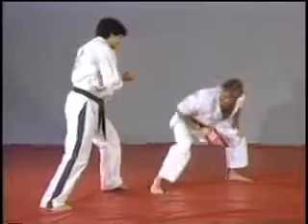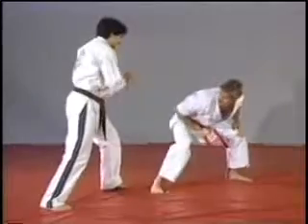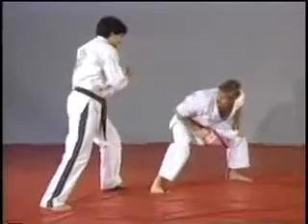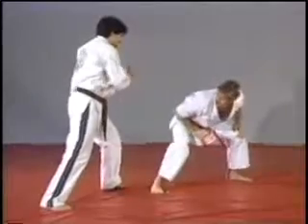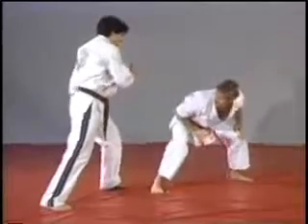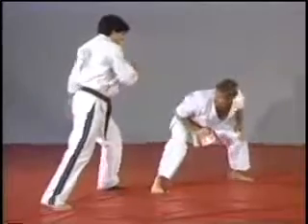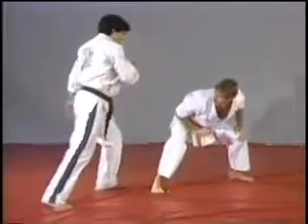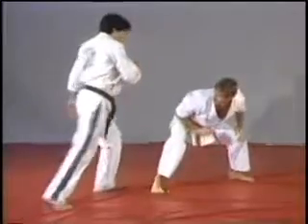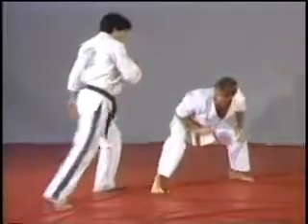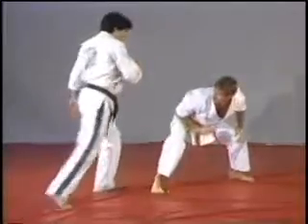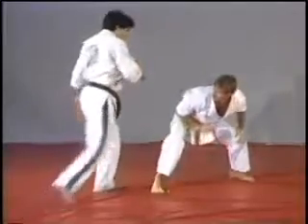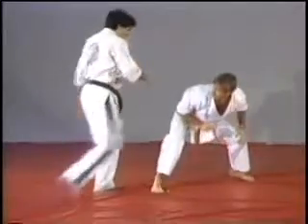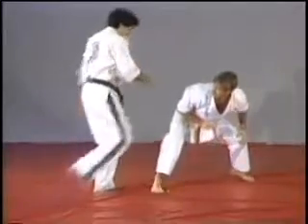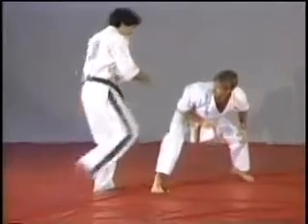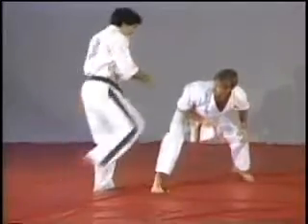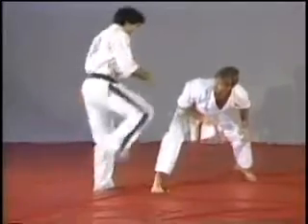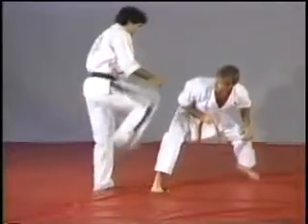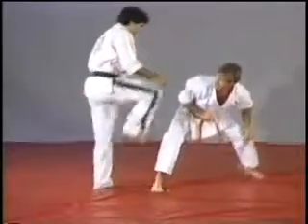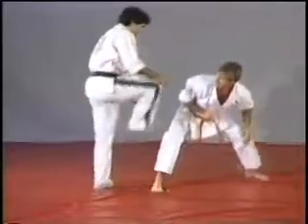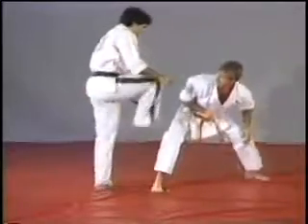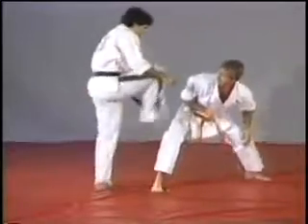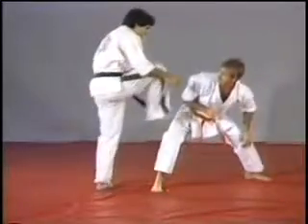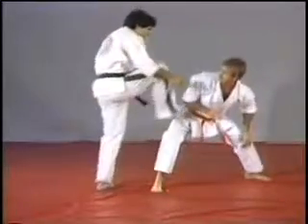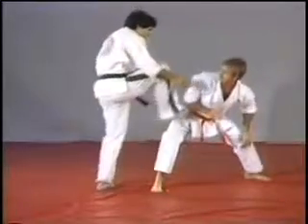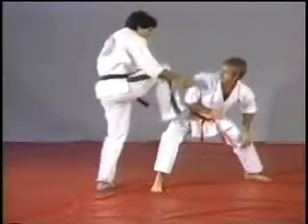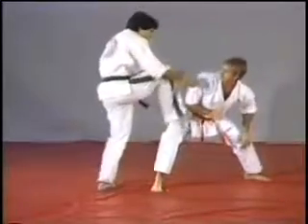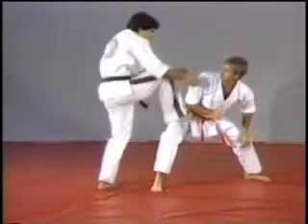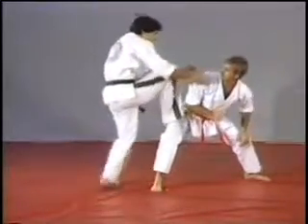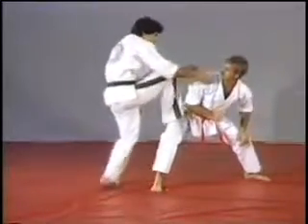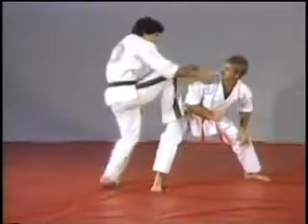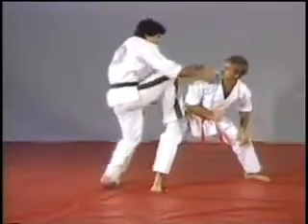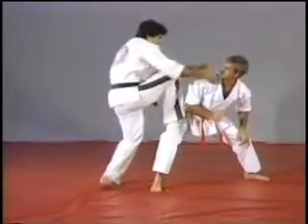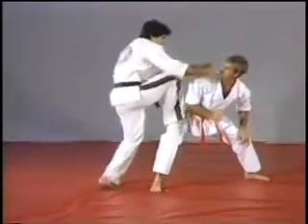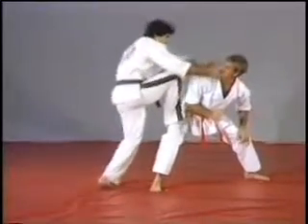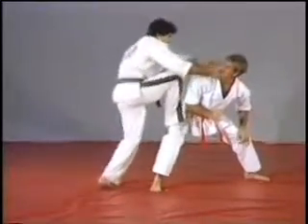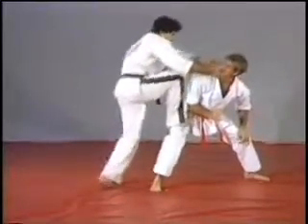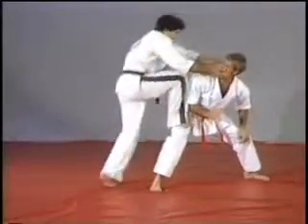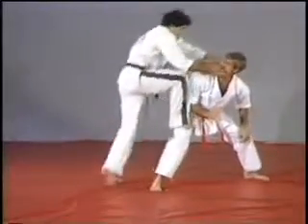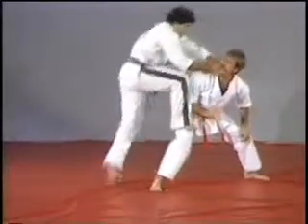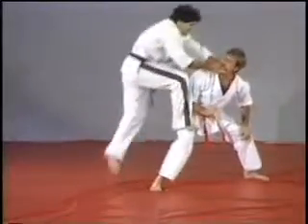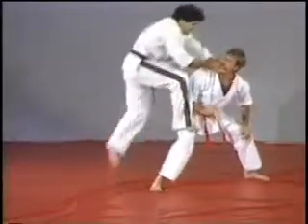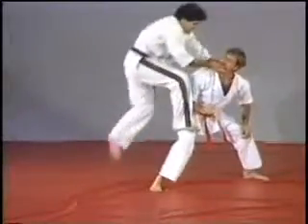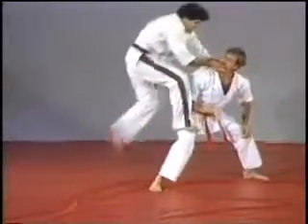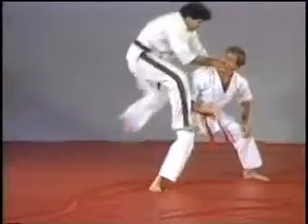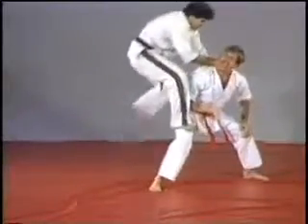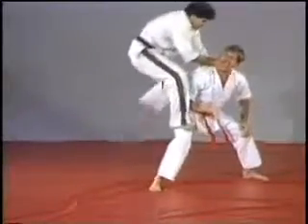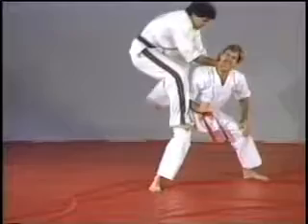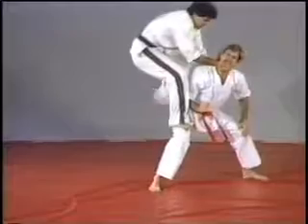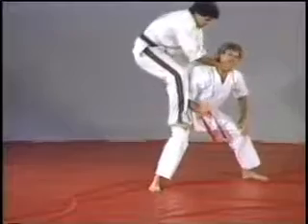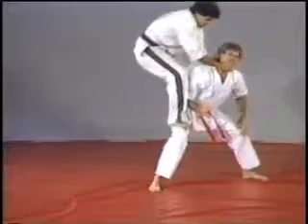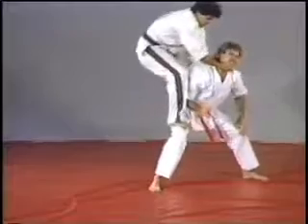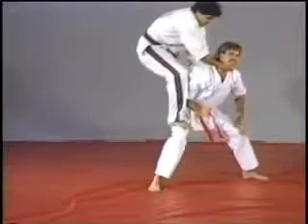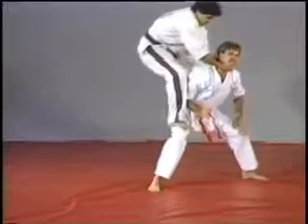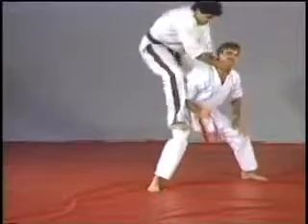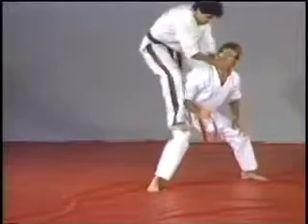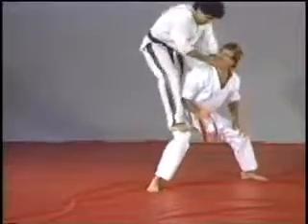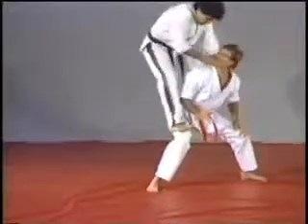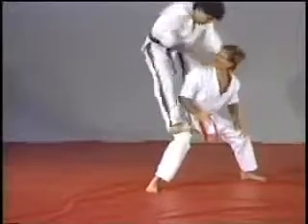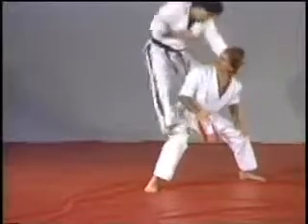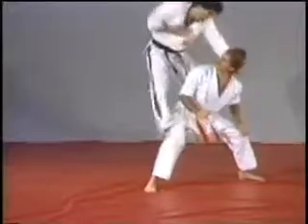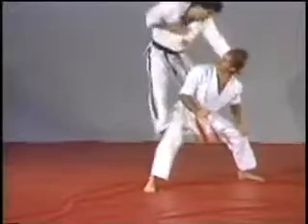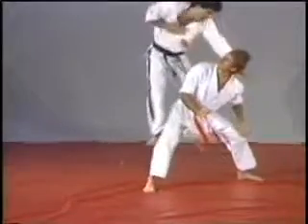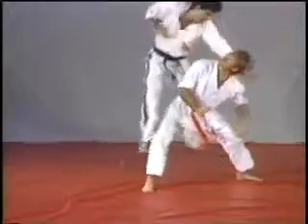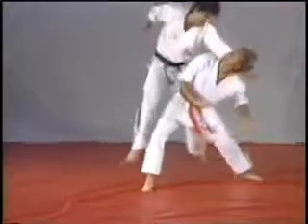And this one, I'm gonna take advantage of him standing on a horse stand, stepping right, left, and breaking the neck.